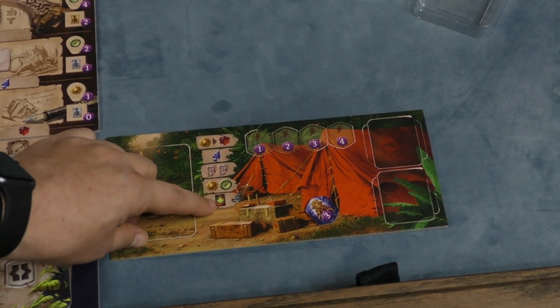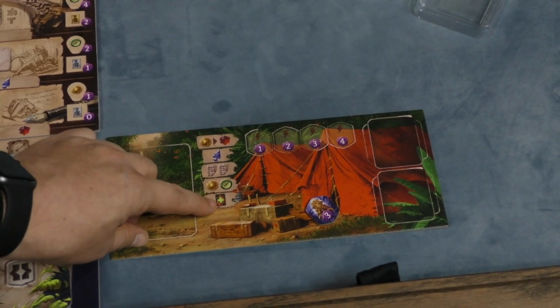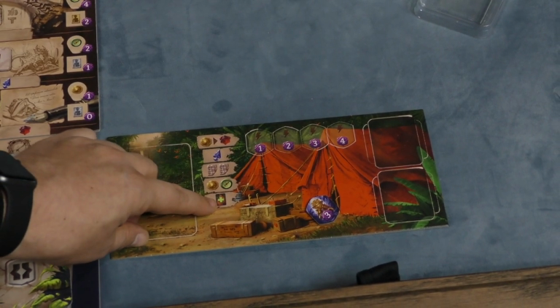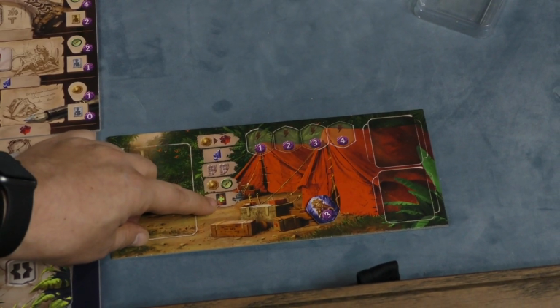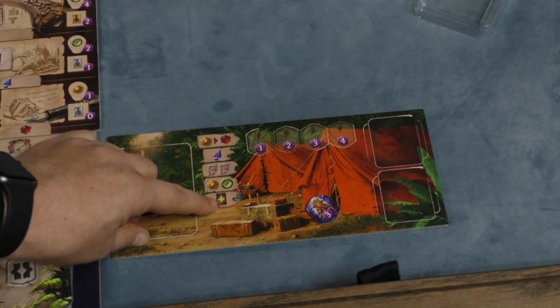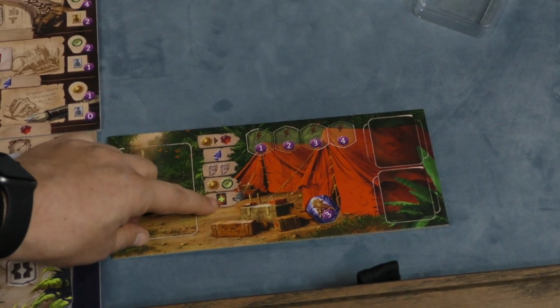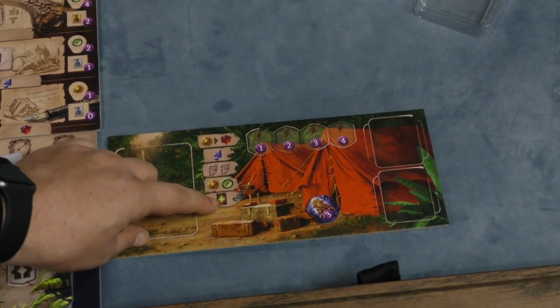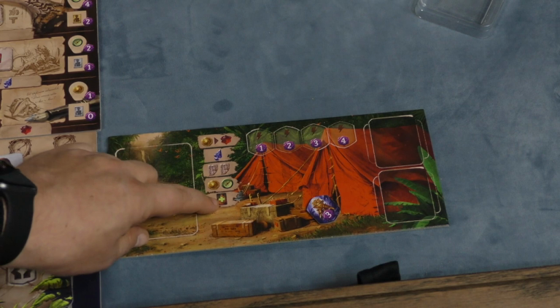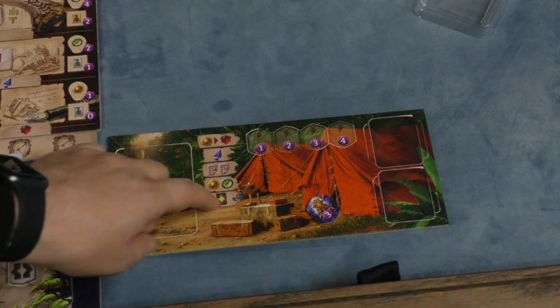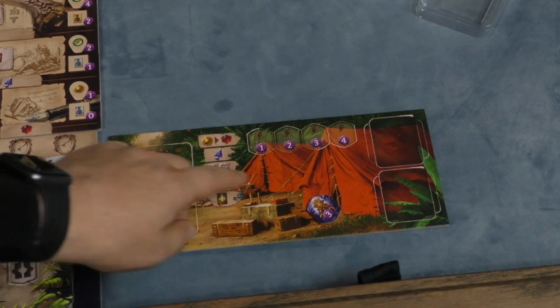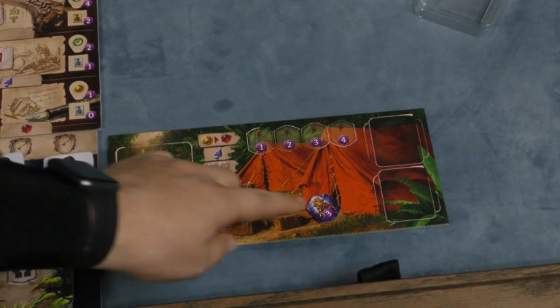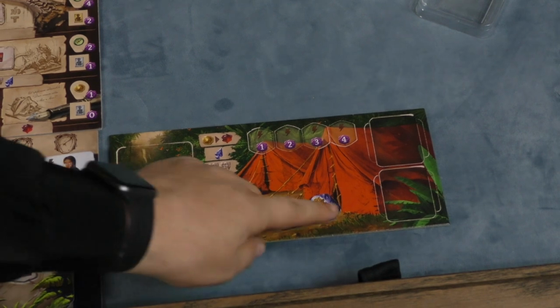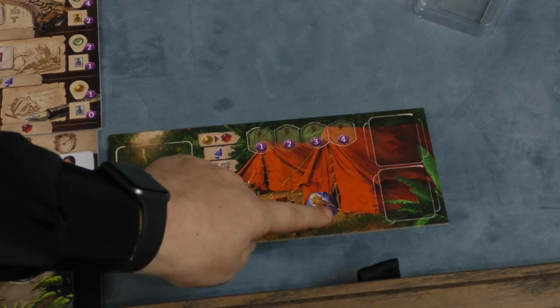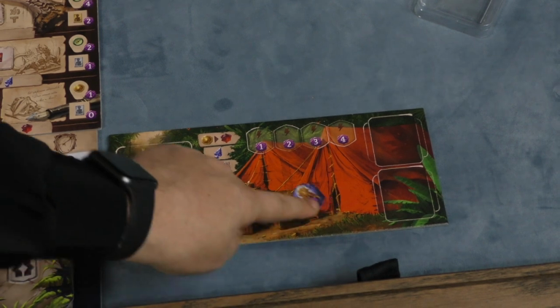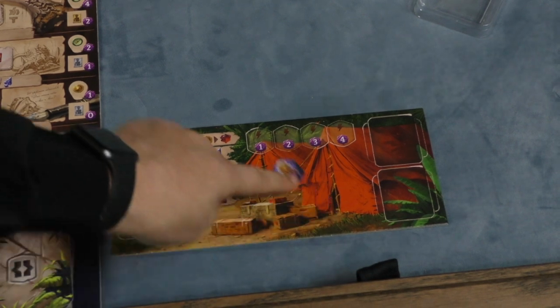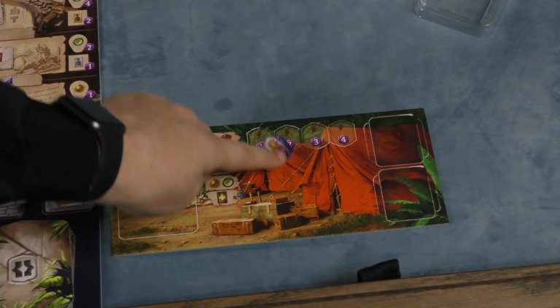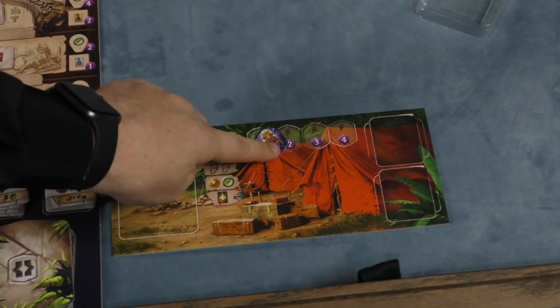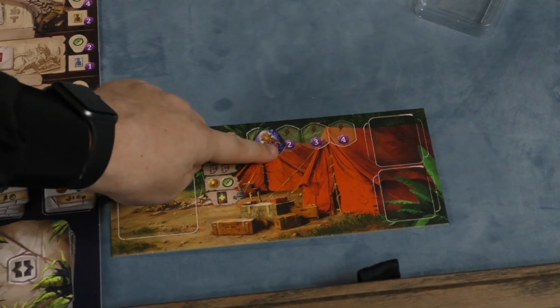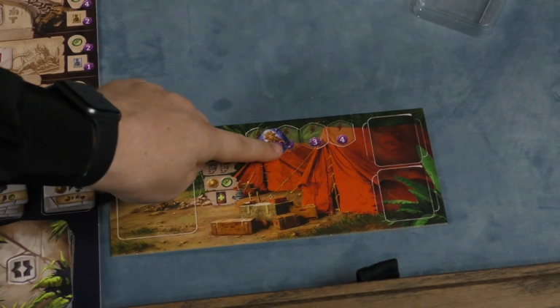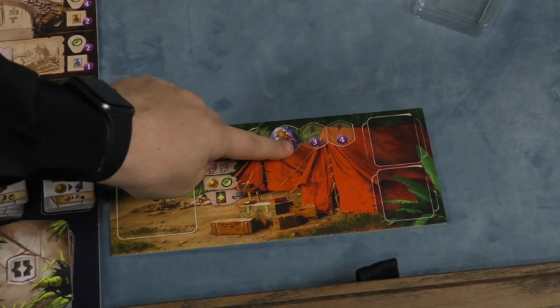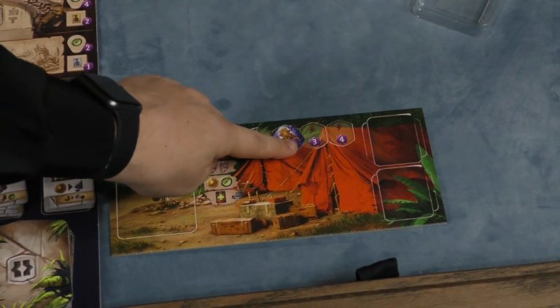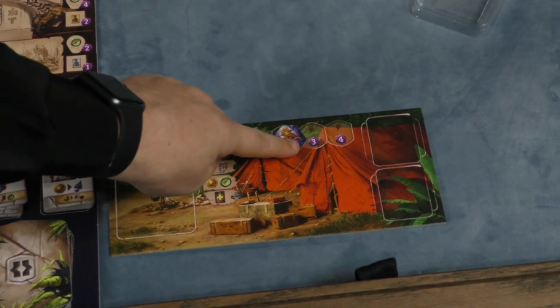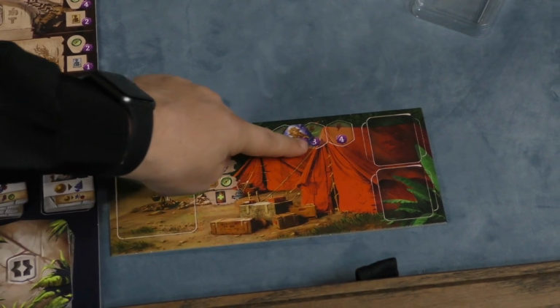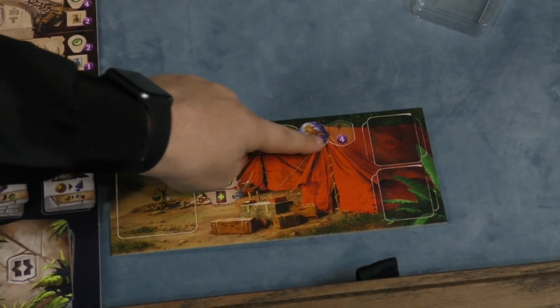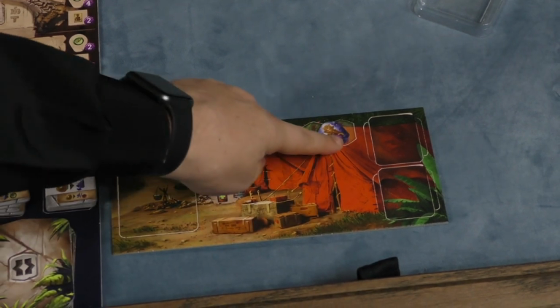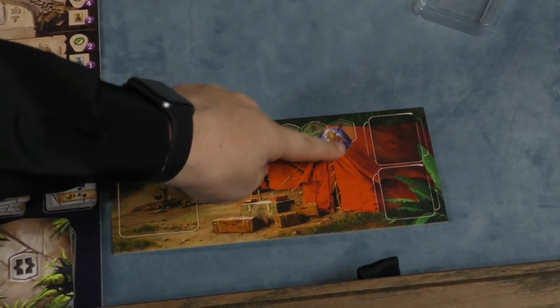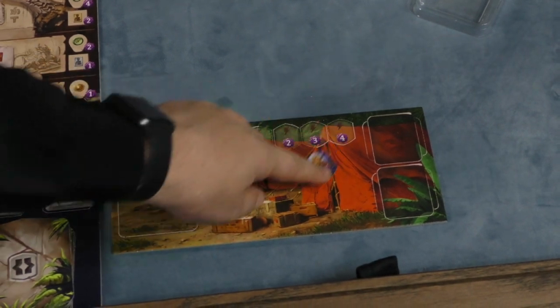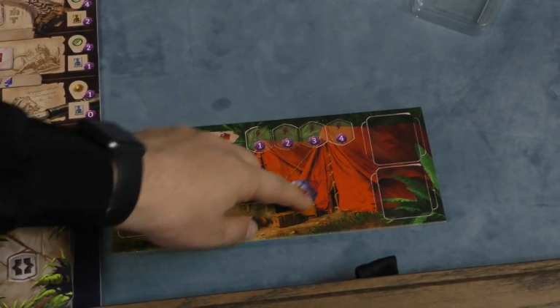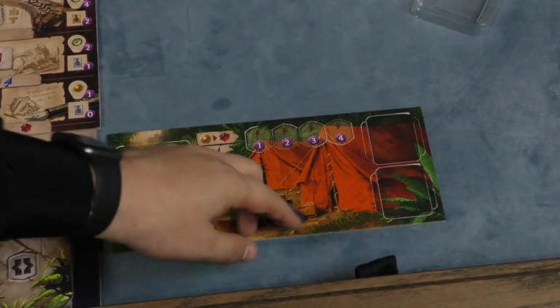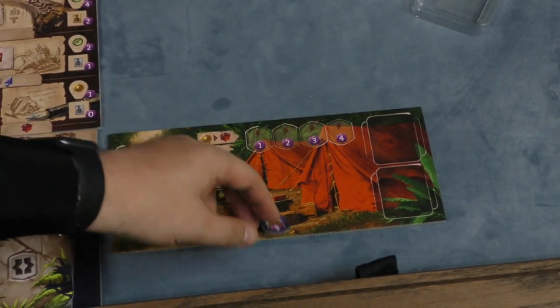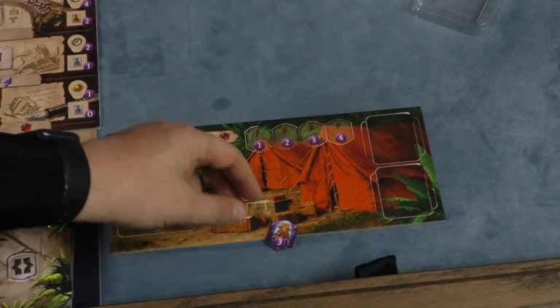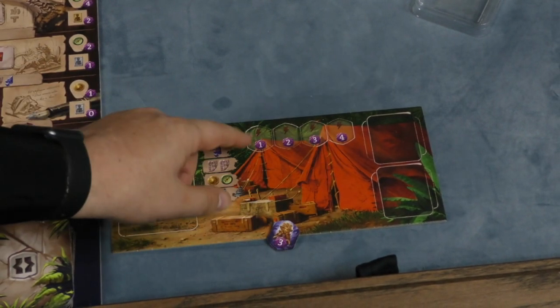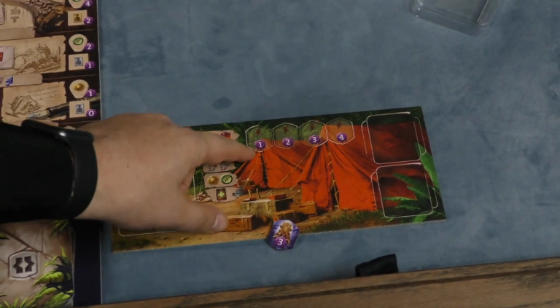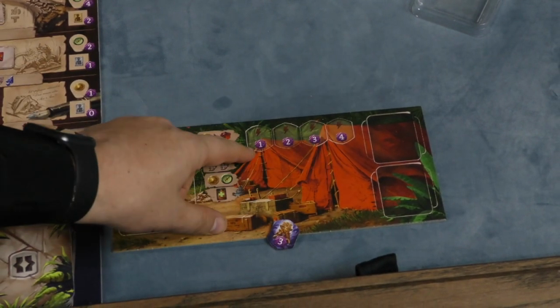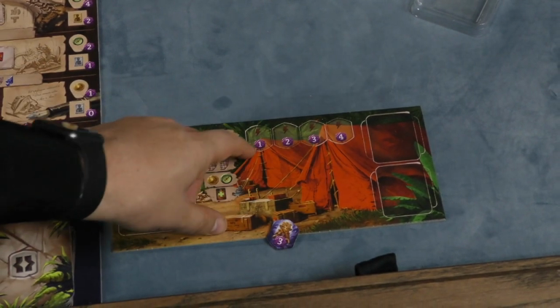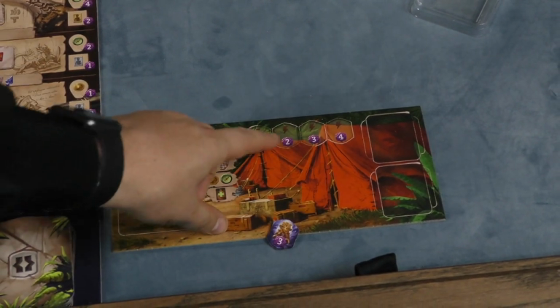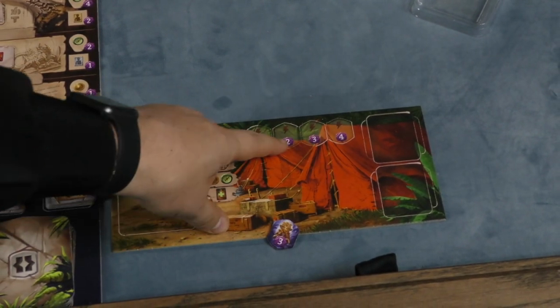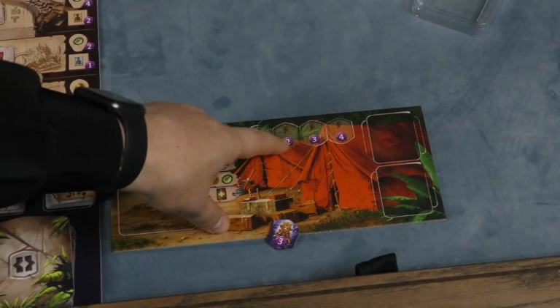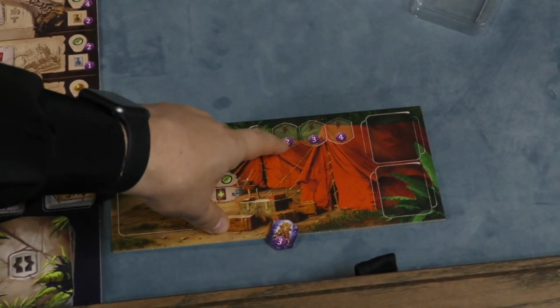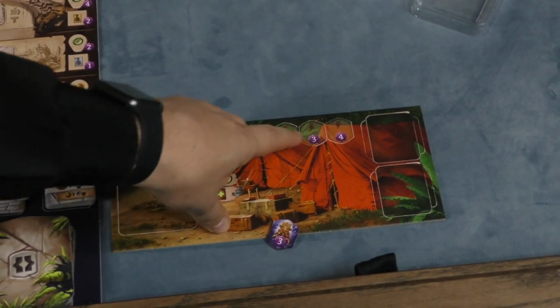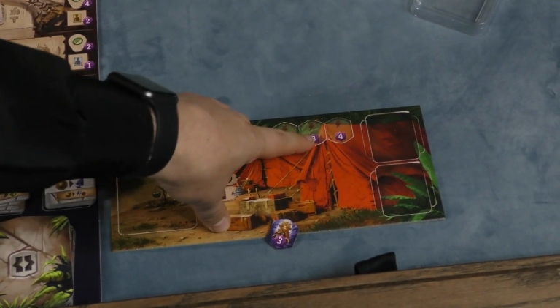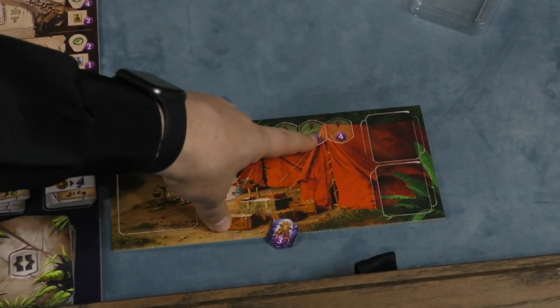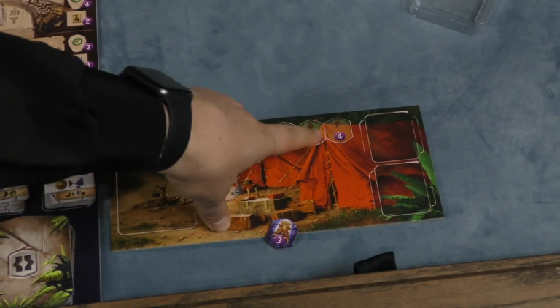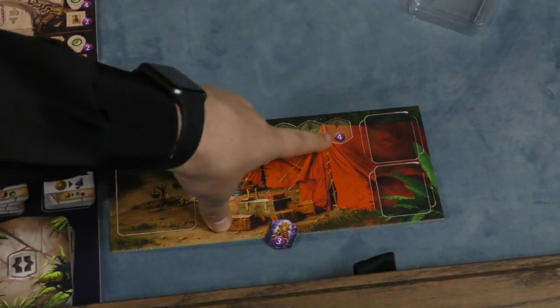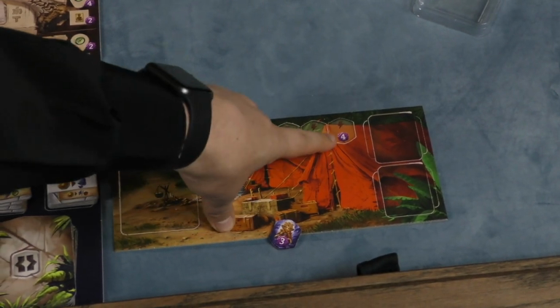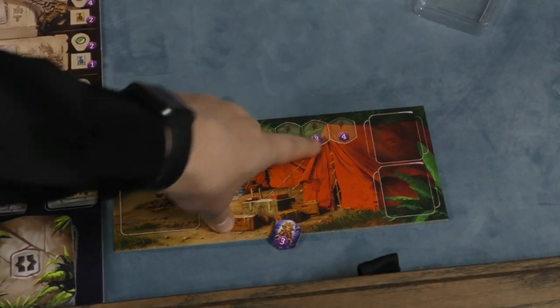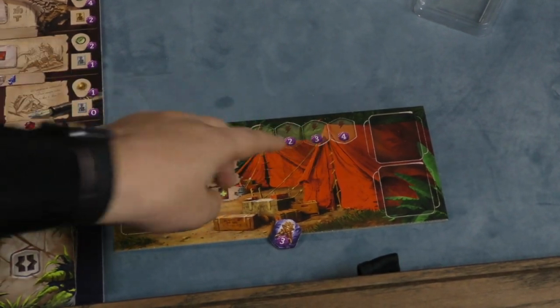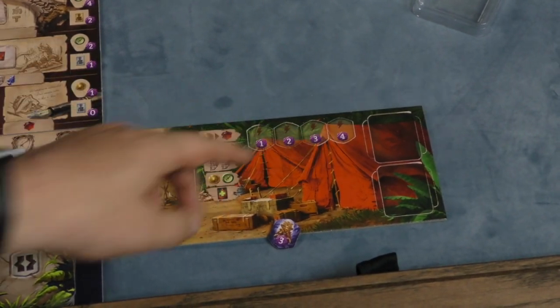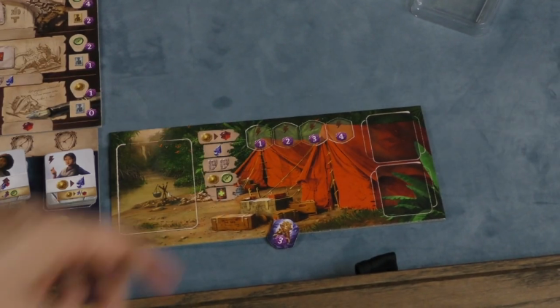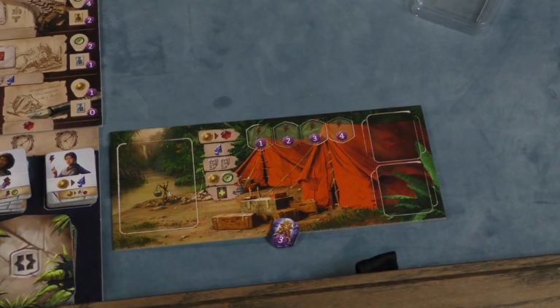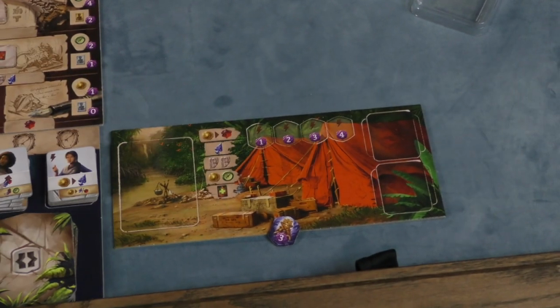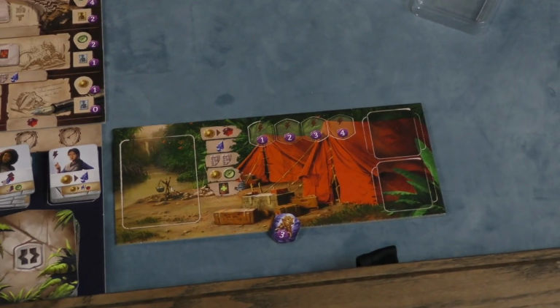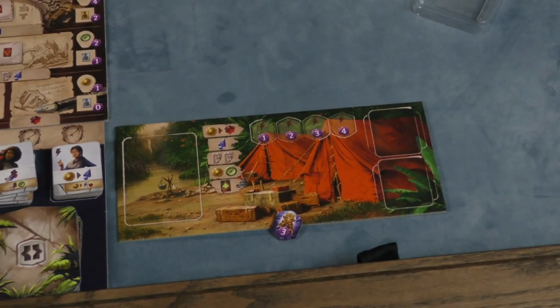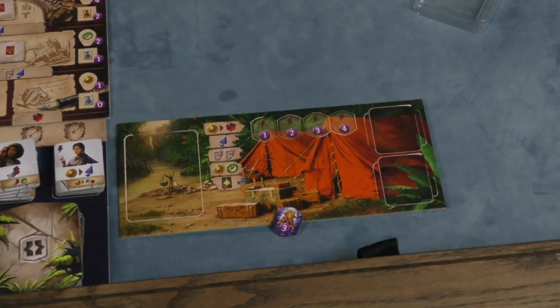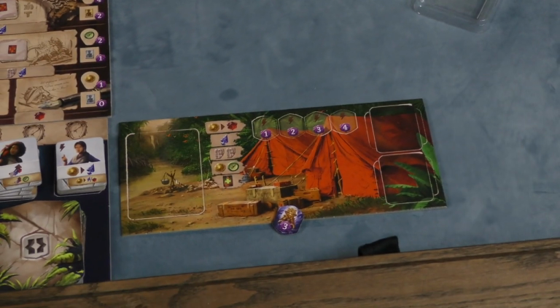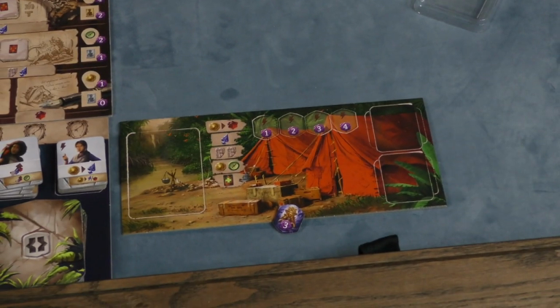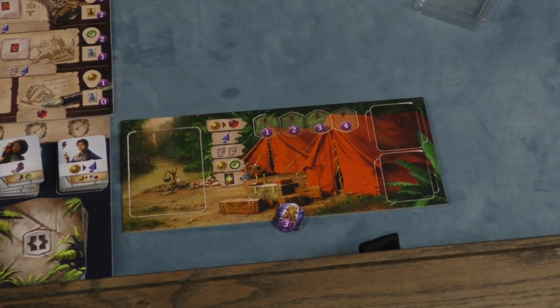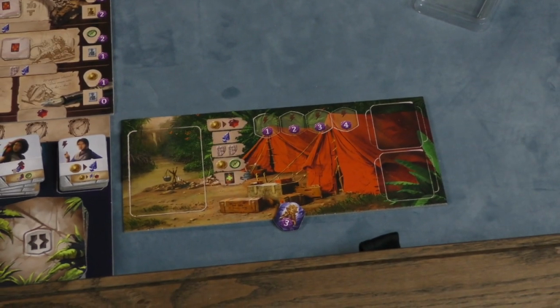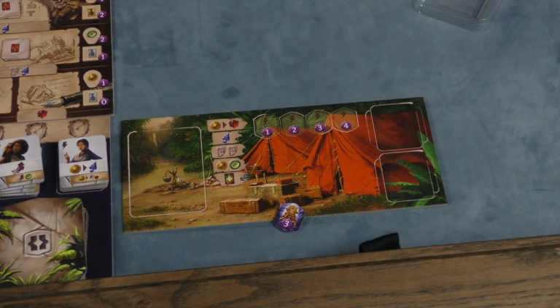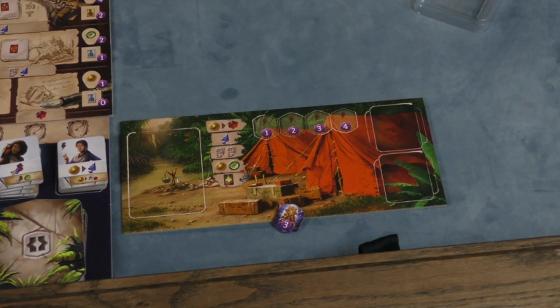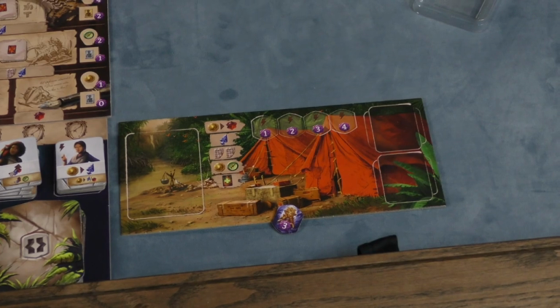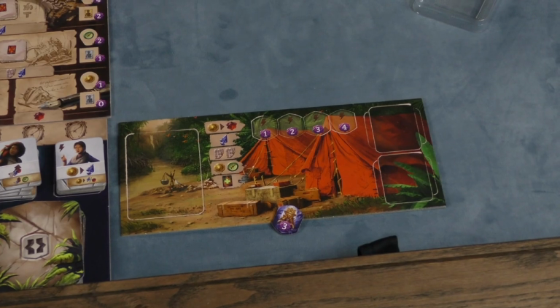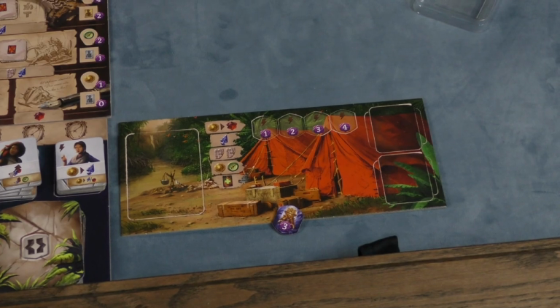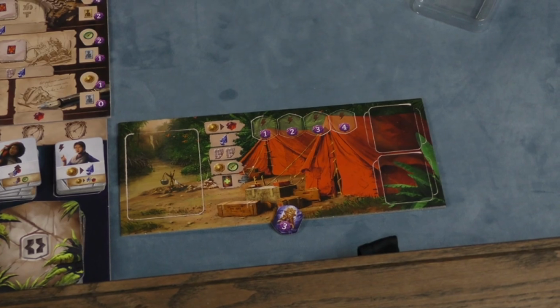However, every time you spend an idol for an action, you're giving up one, two, three, then four points as the game goes by.